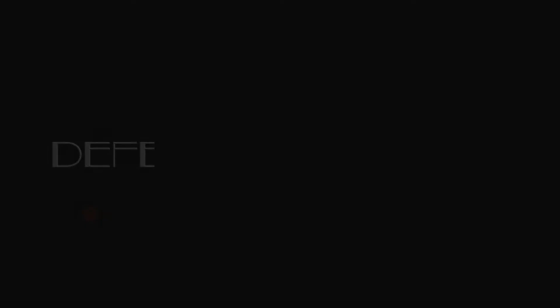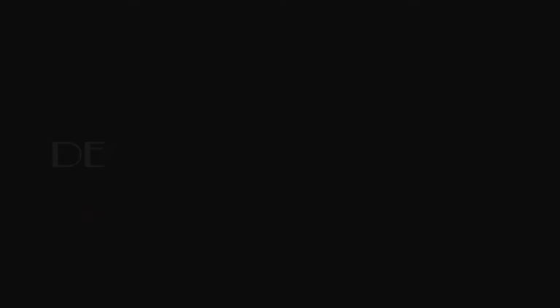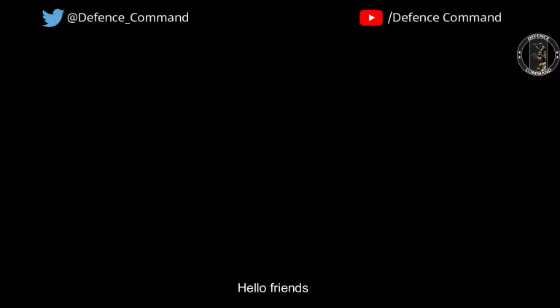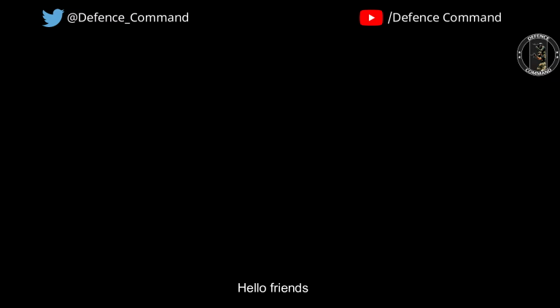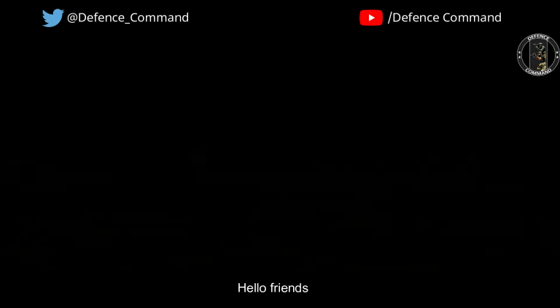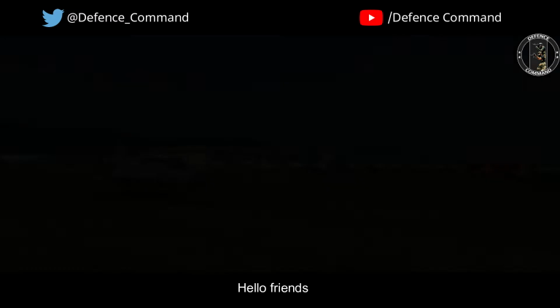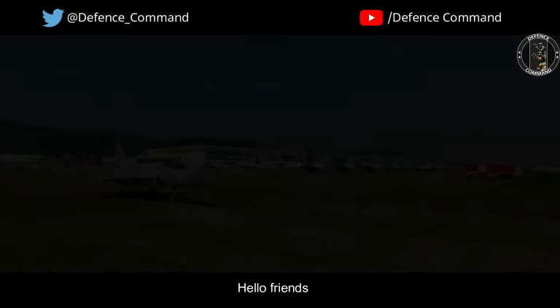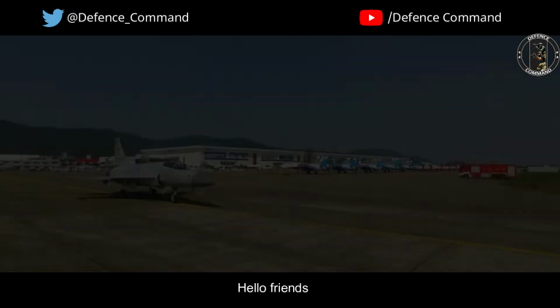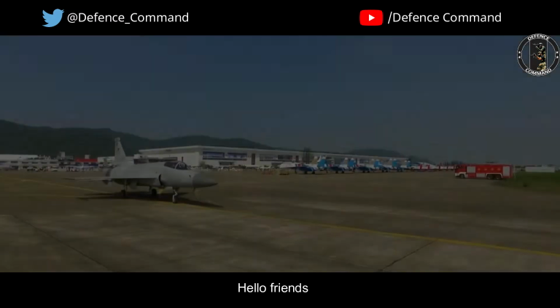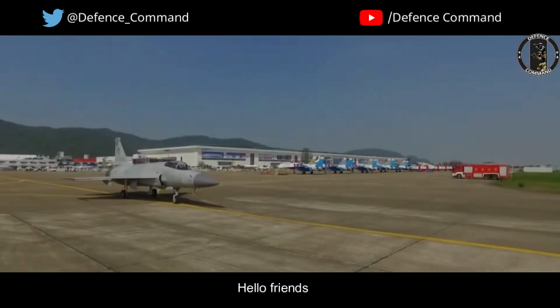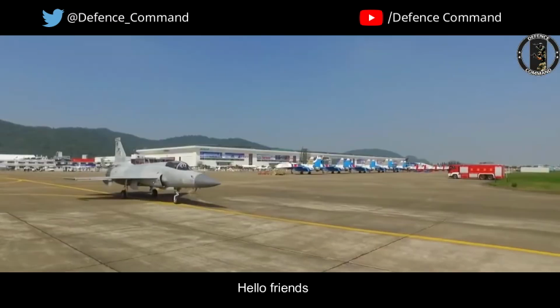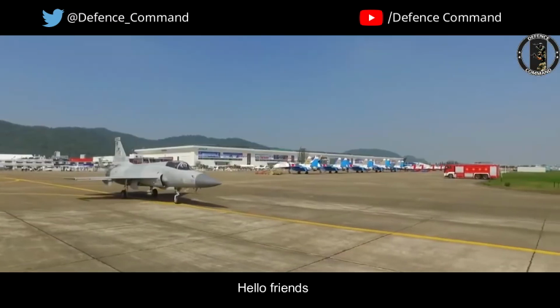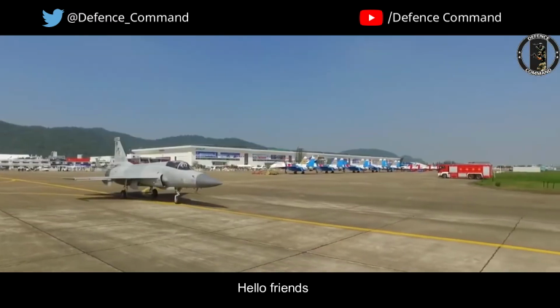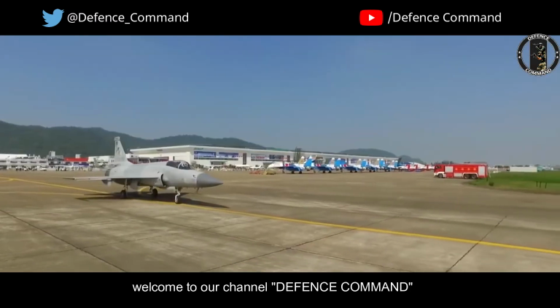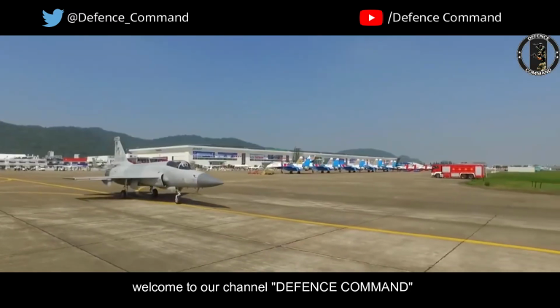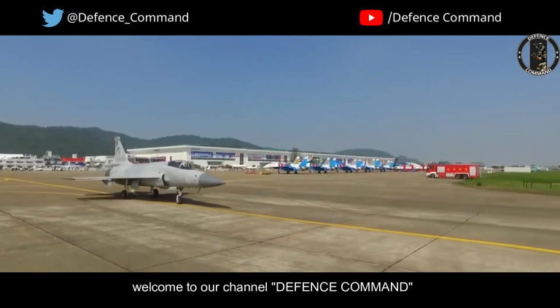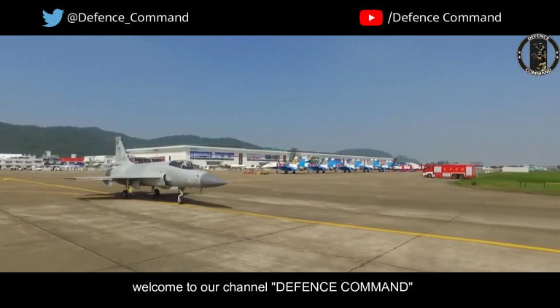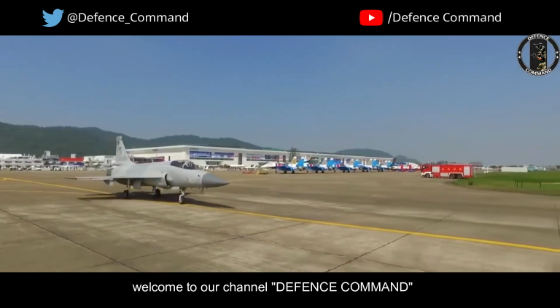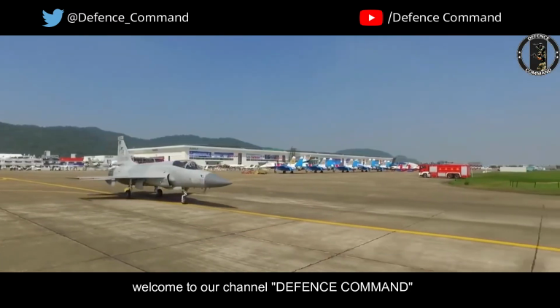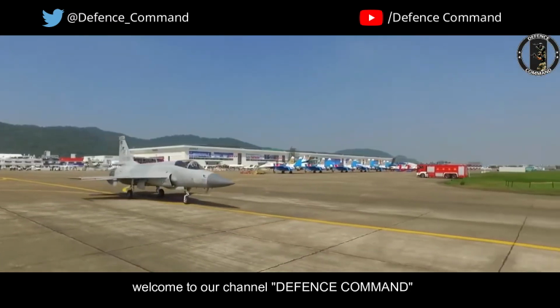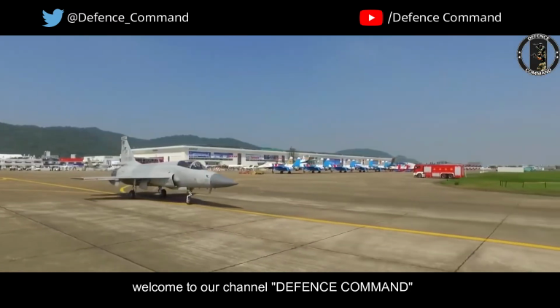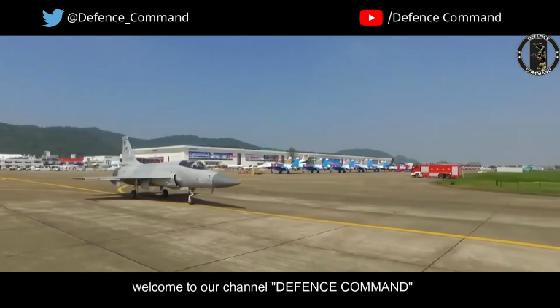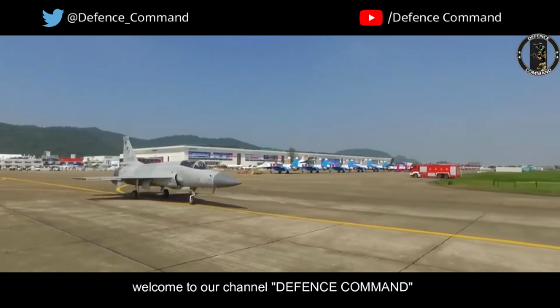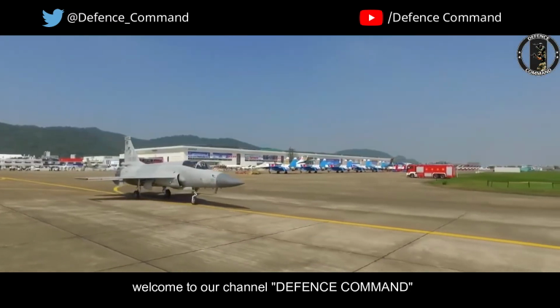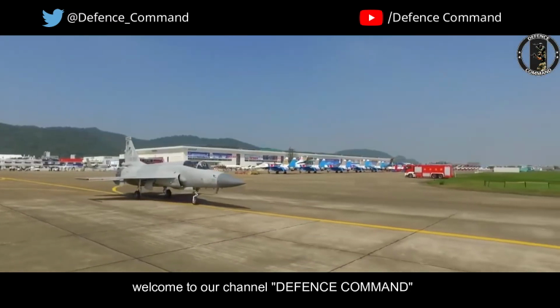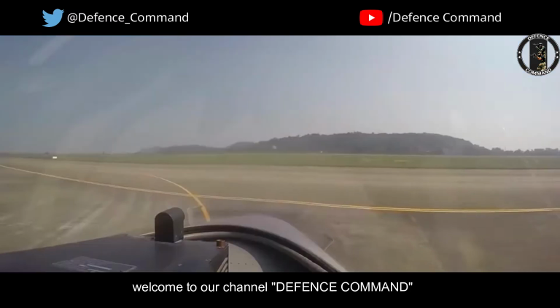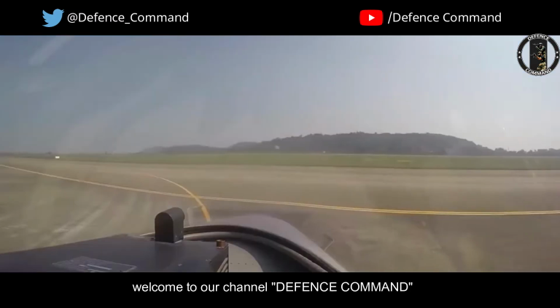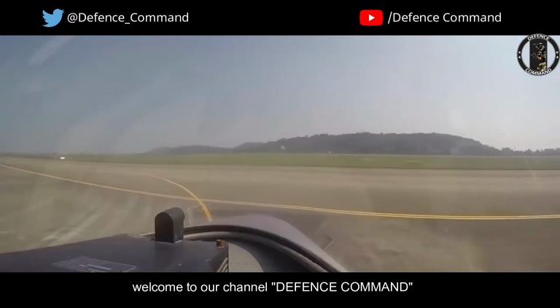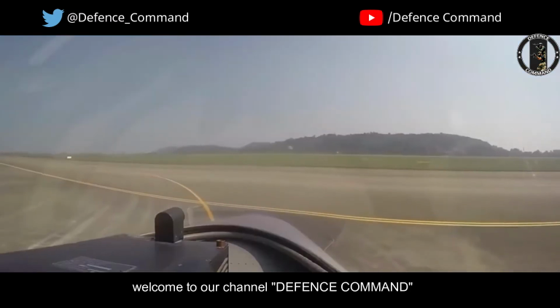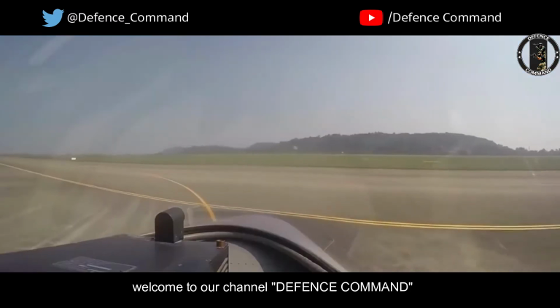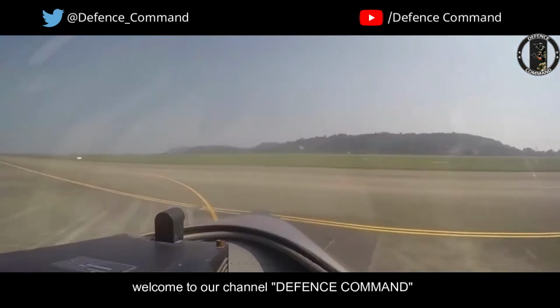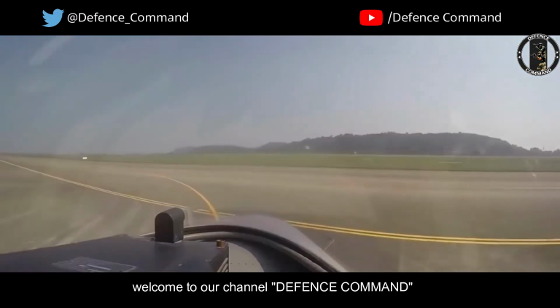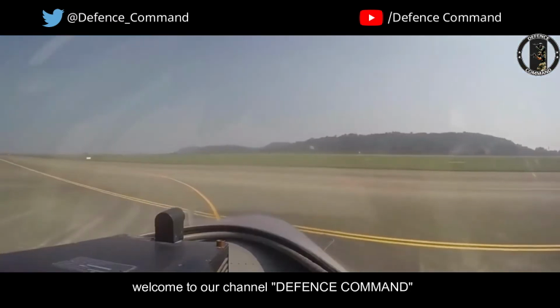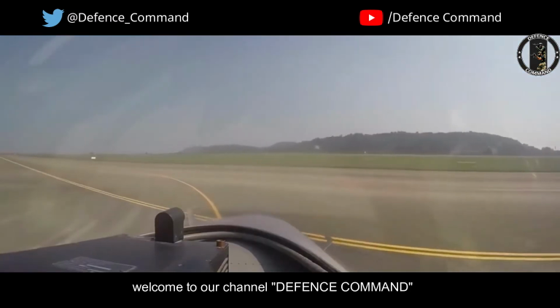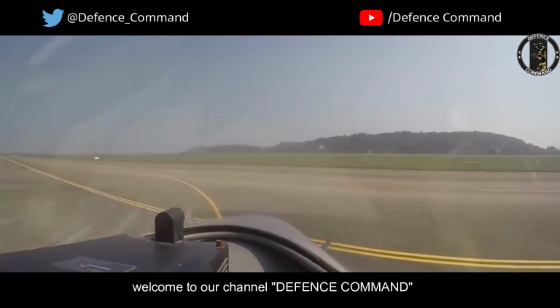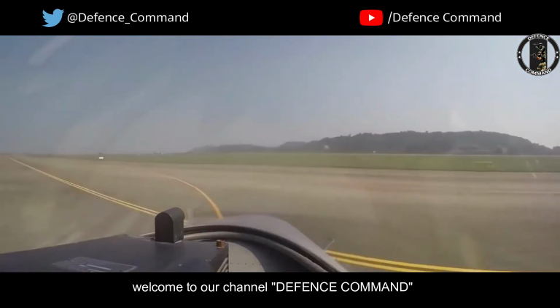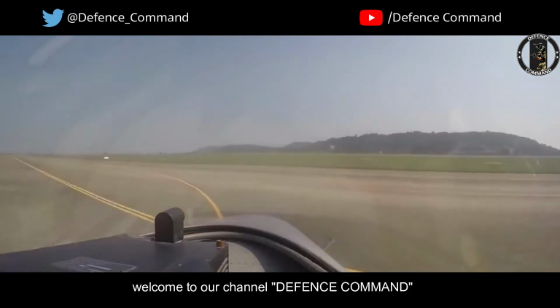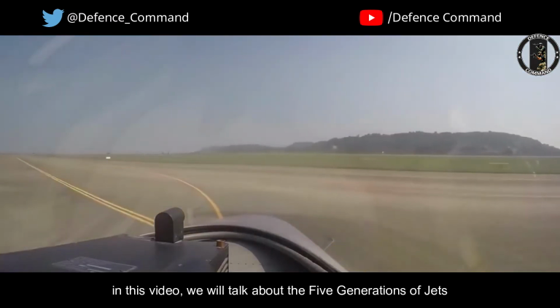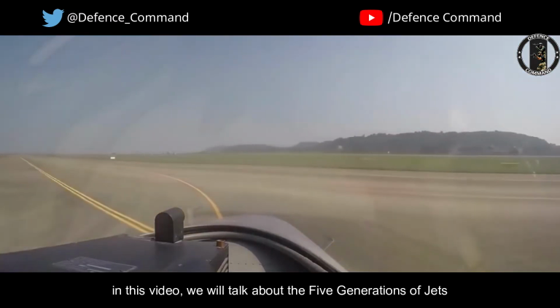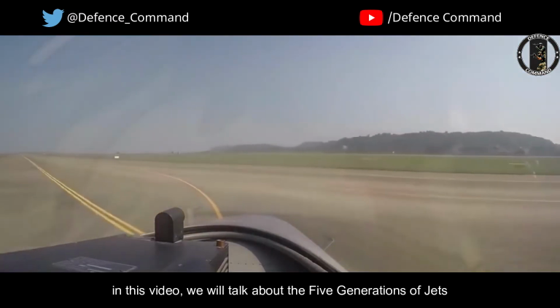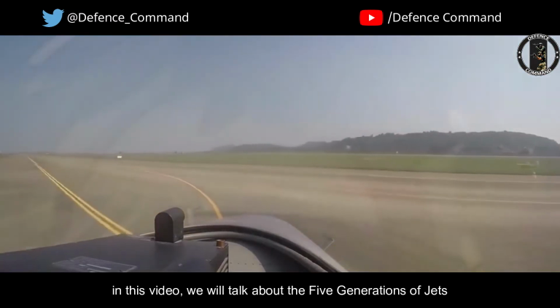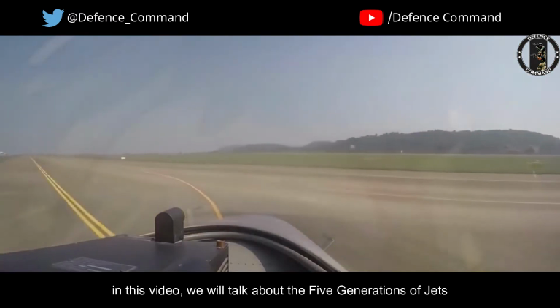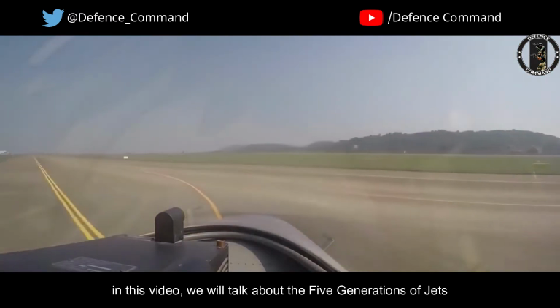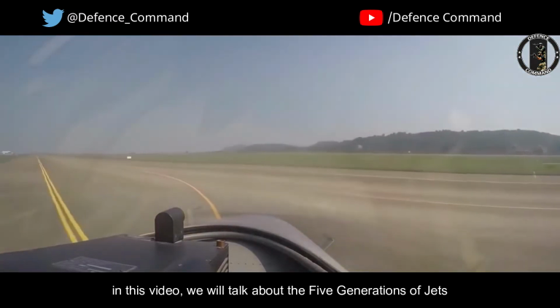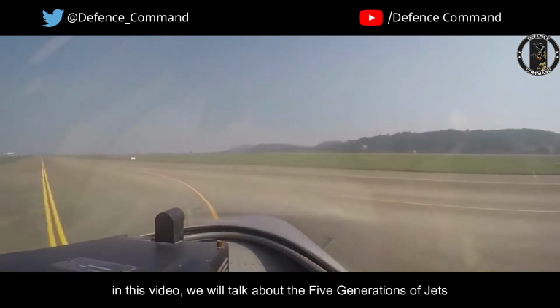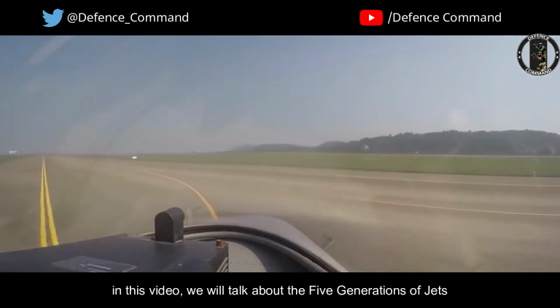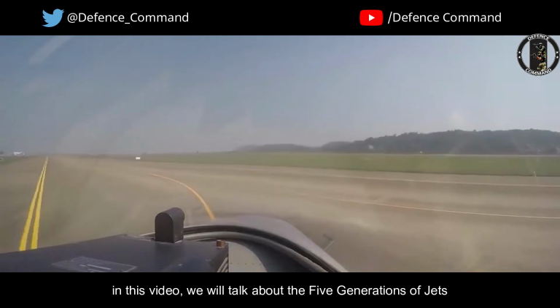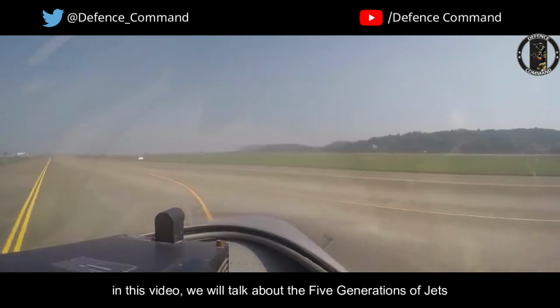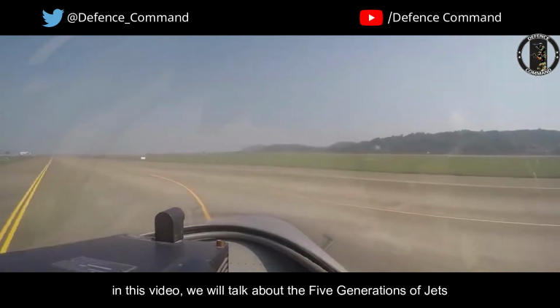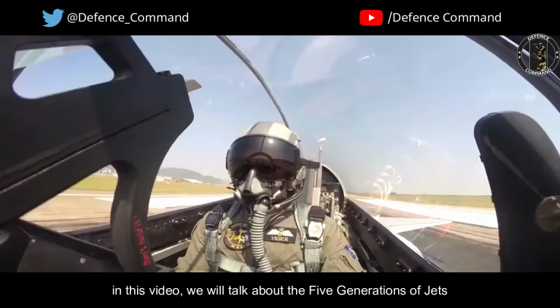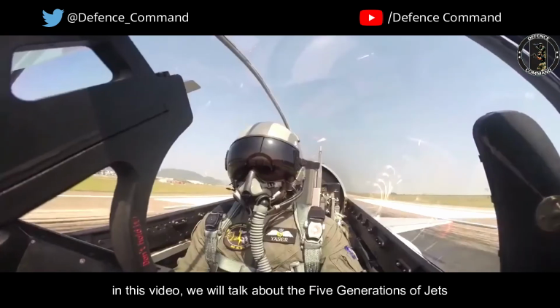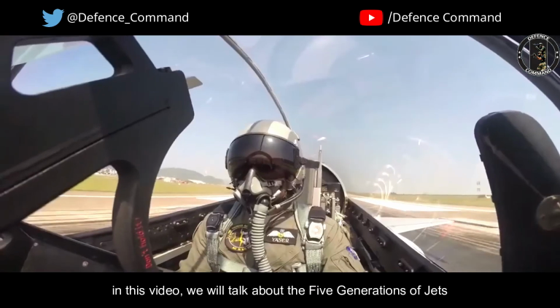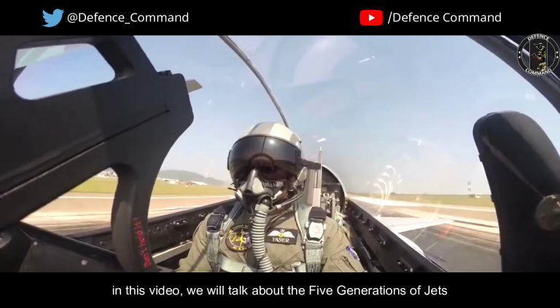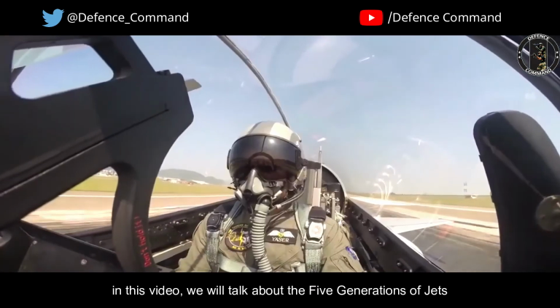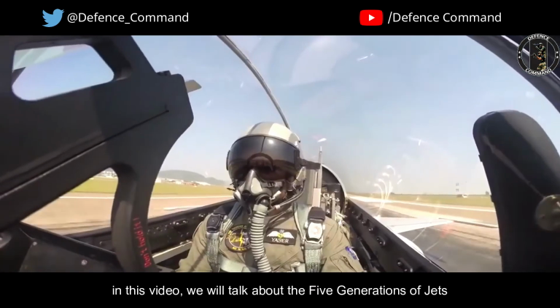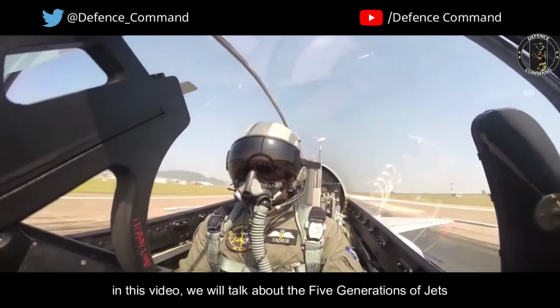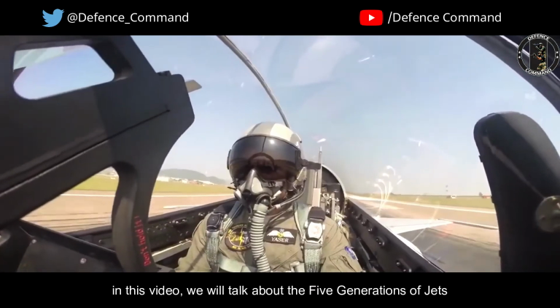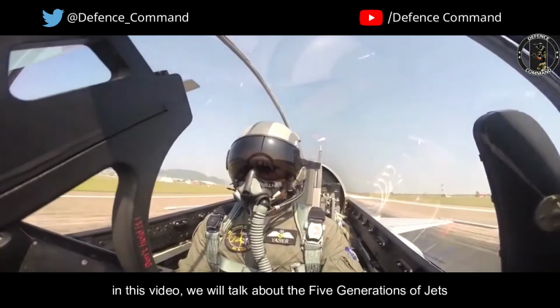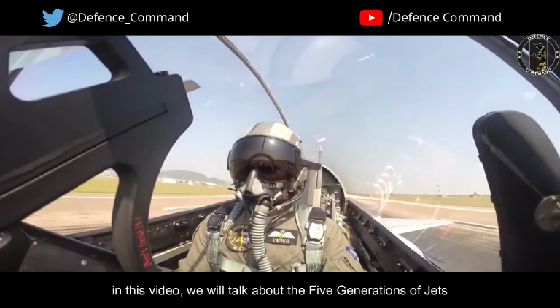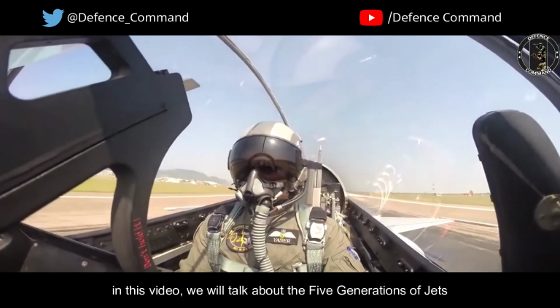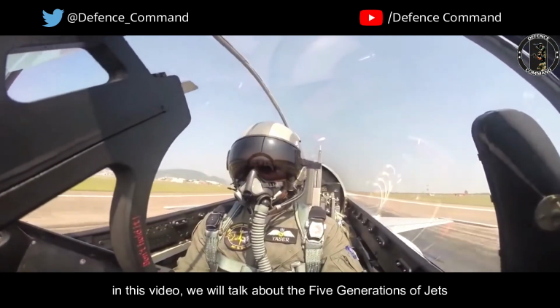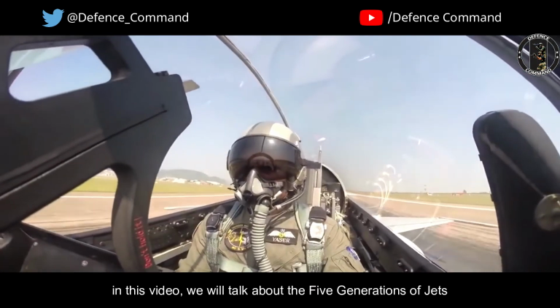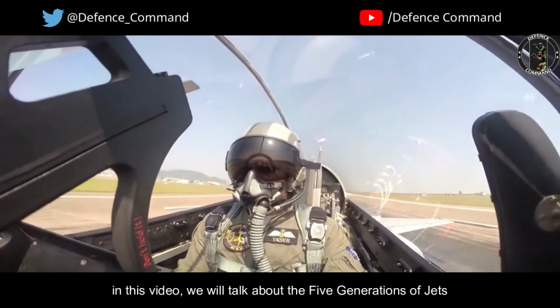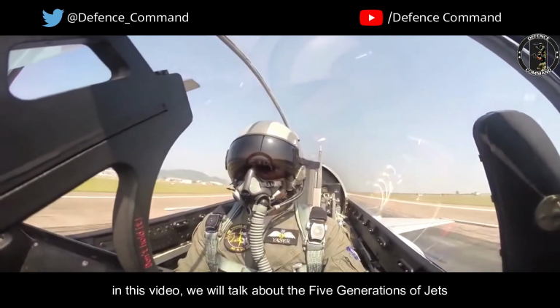Hello friends, welcome to our channel Defense Command. In this video, we will talk about the five generations of jets.